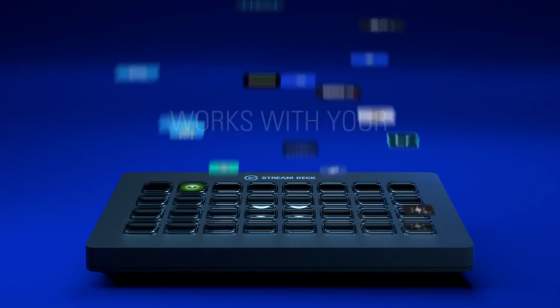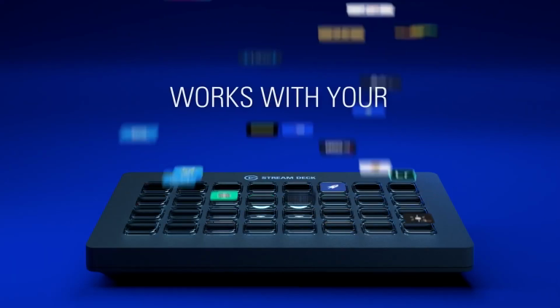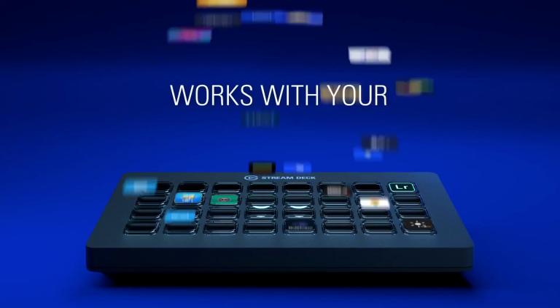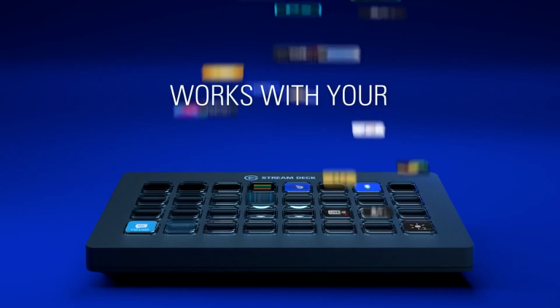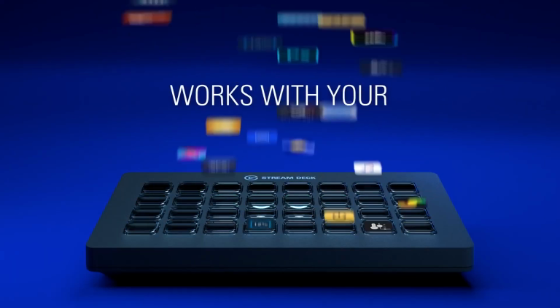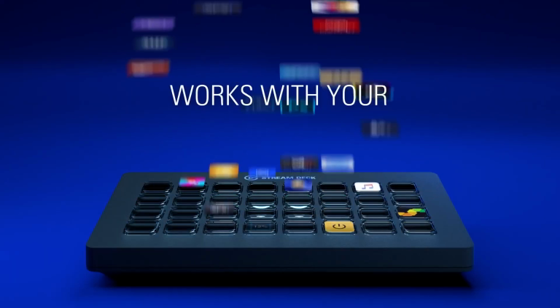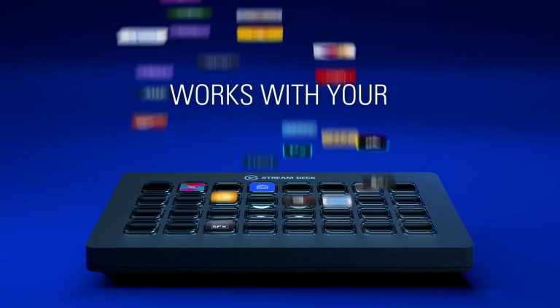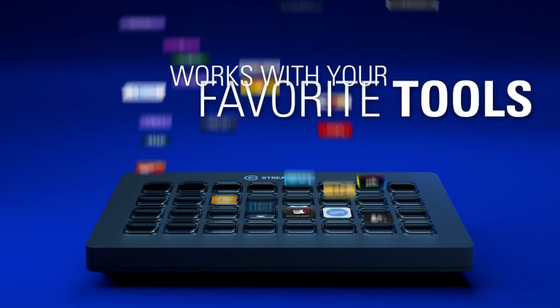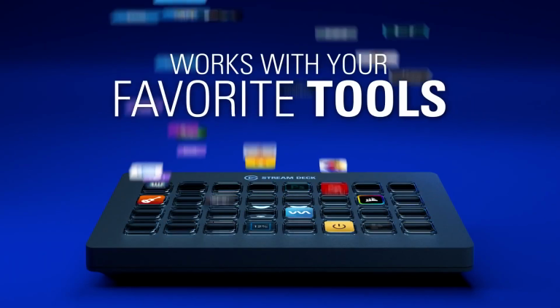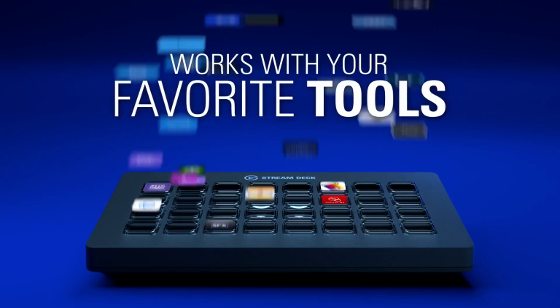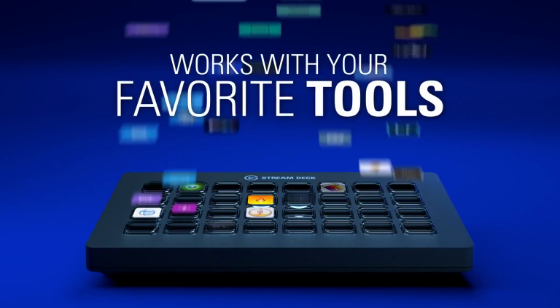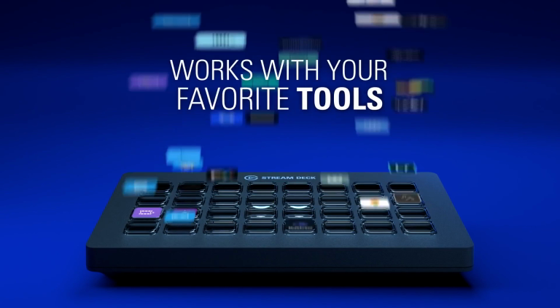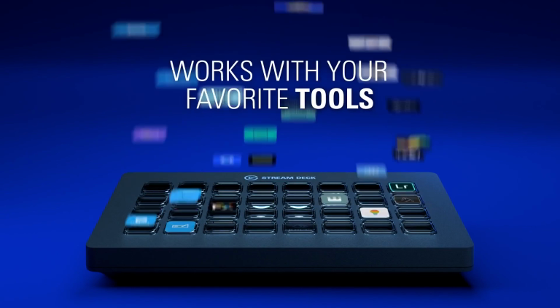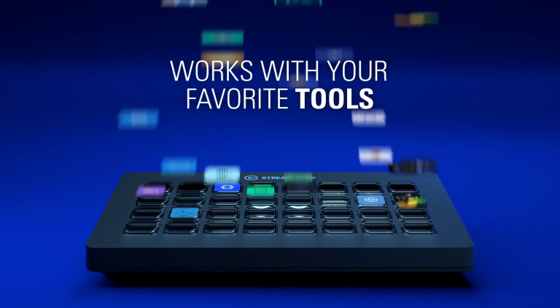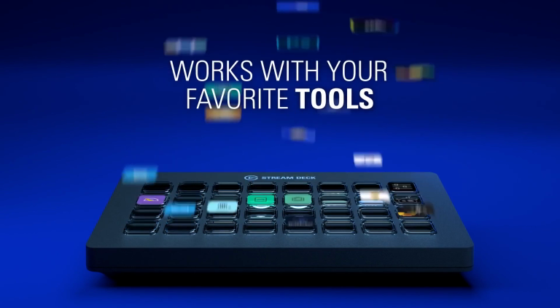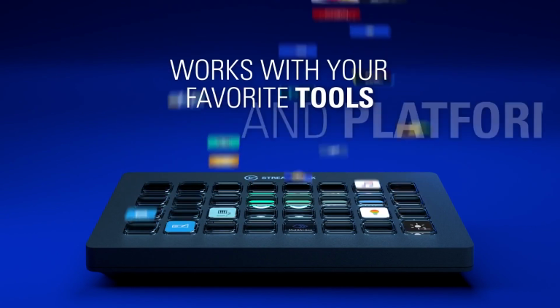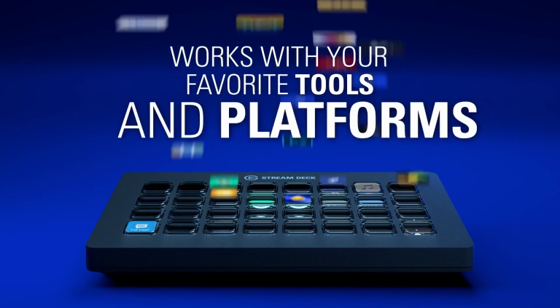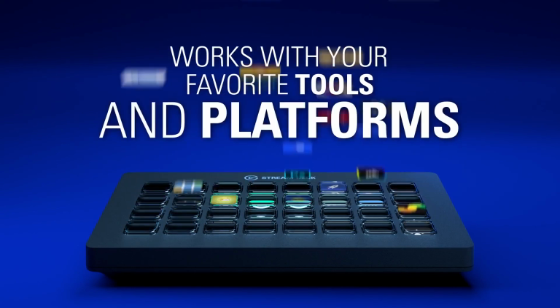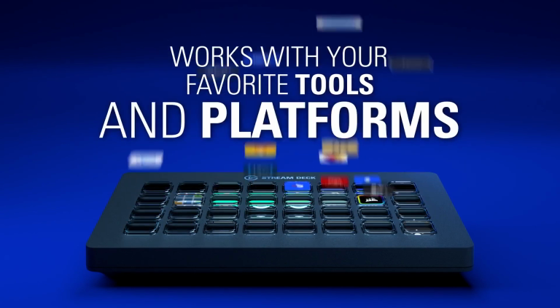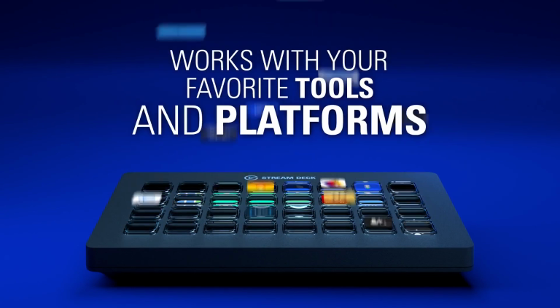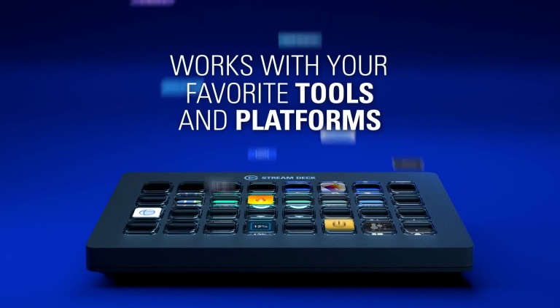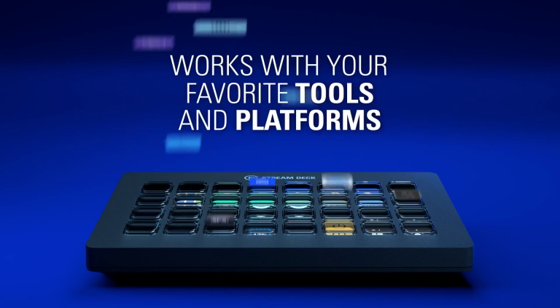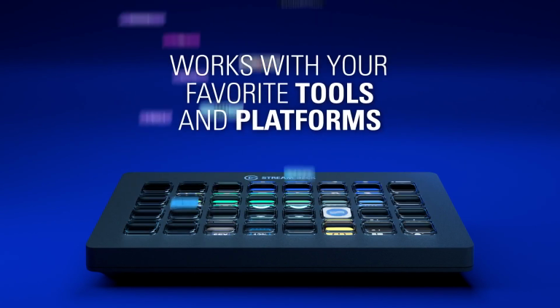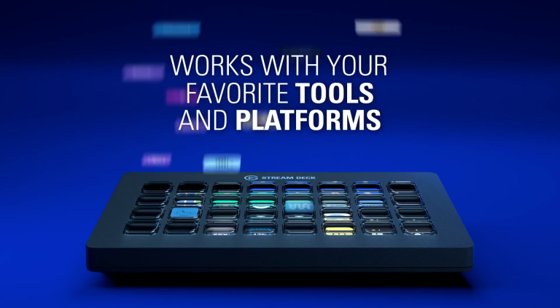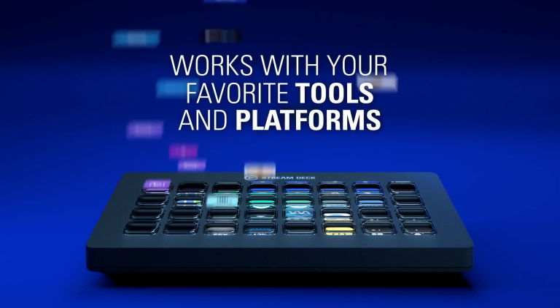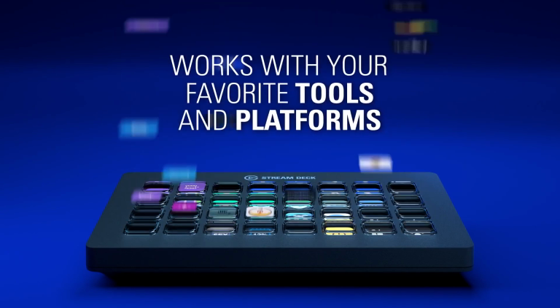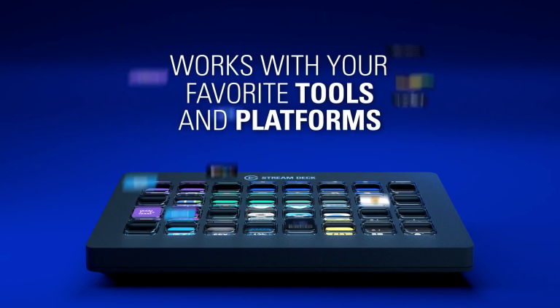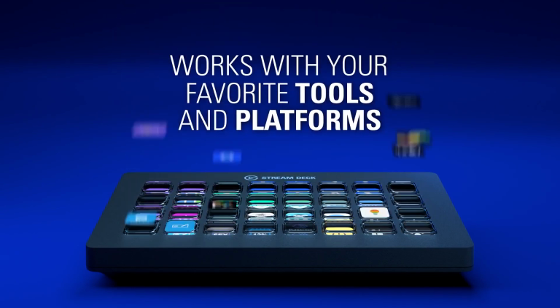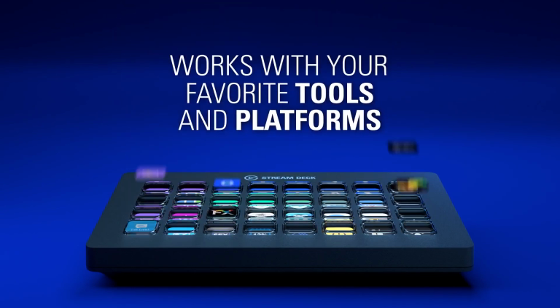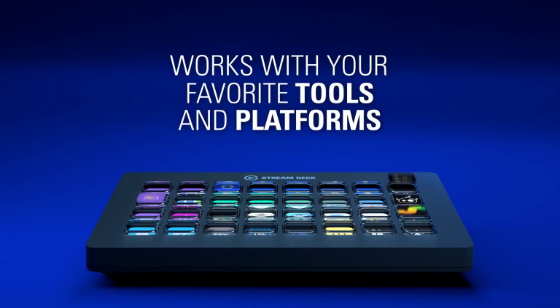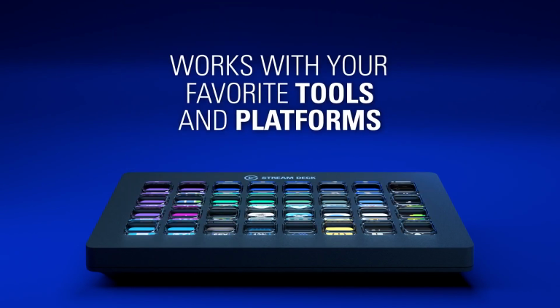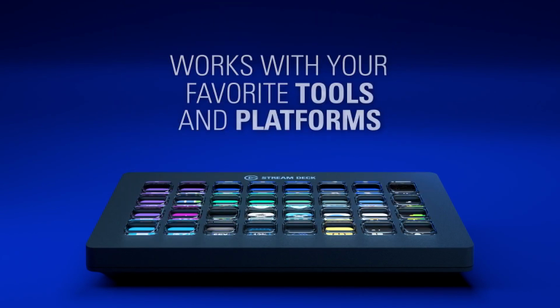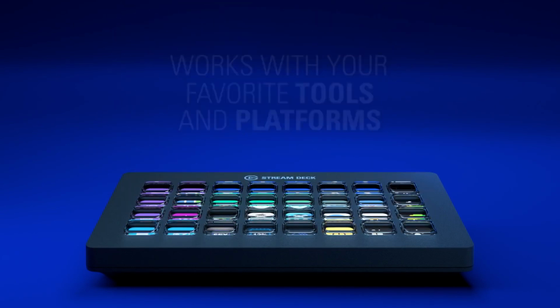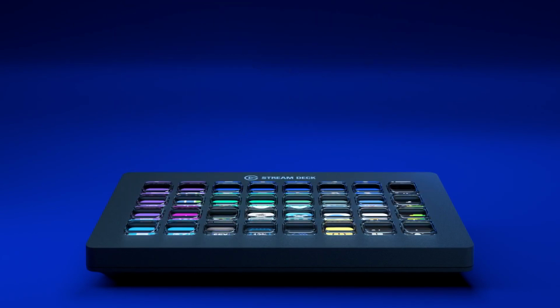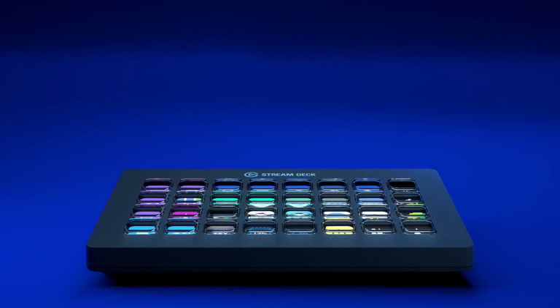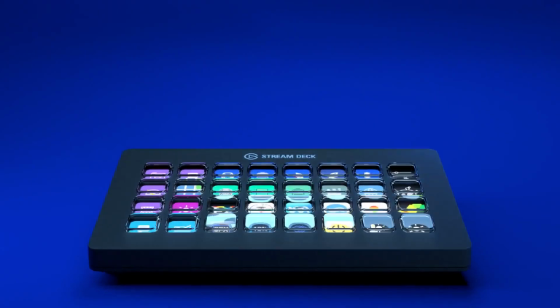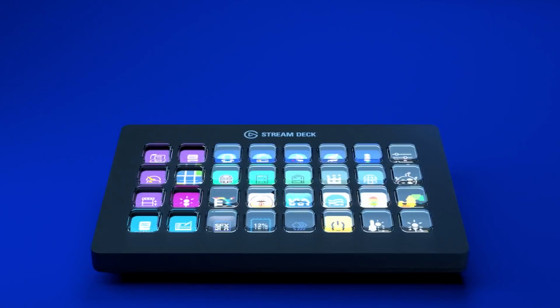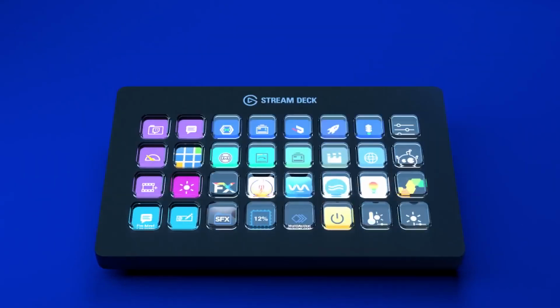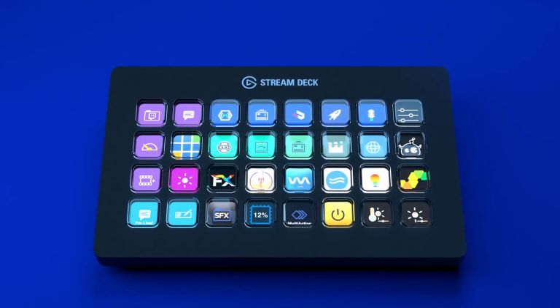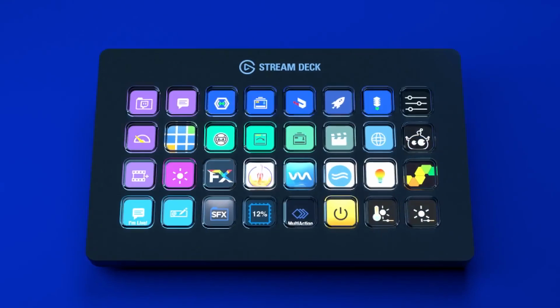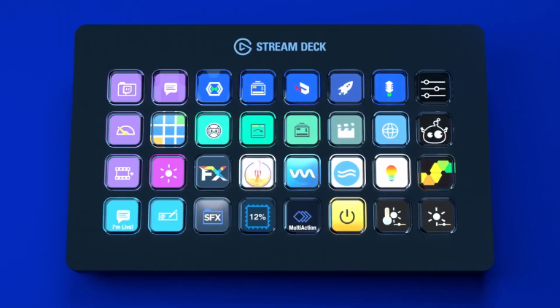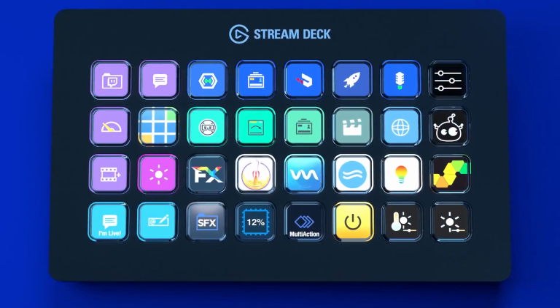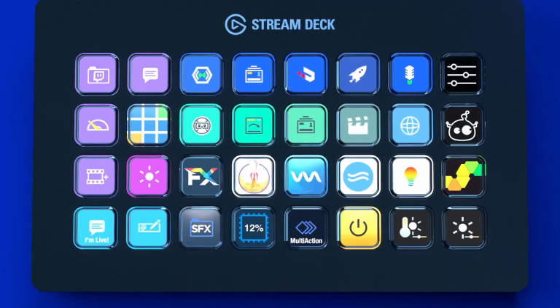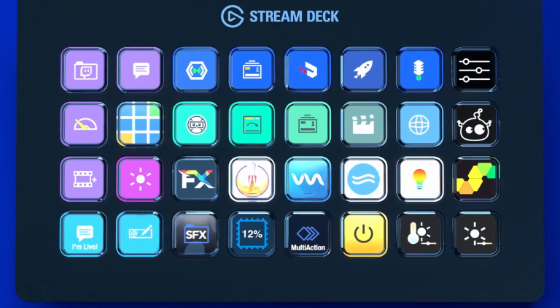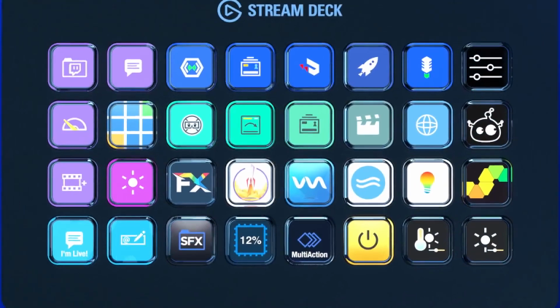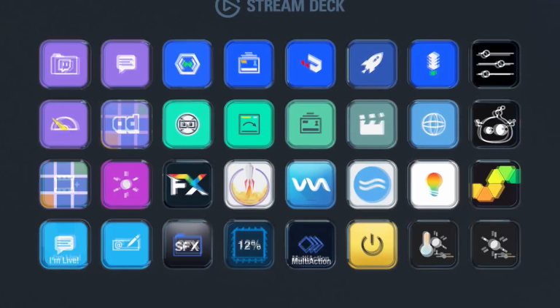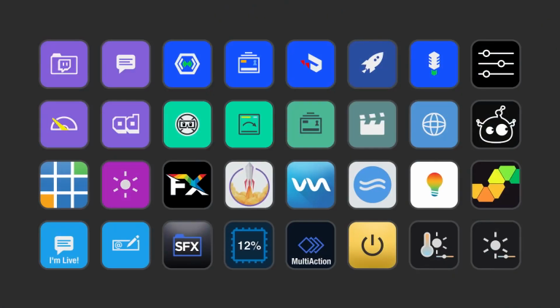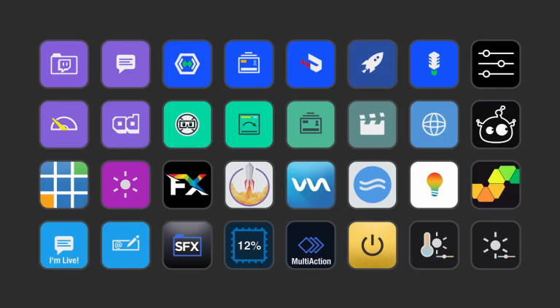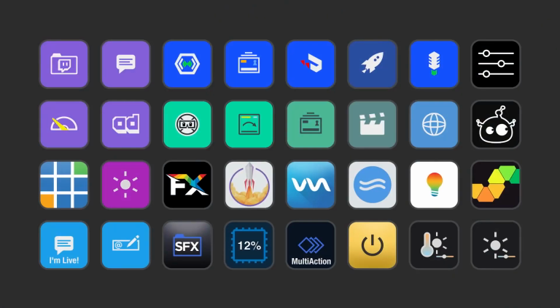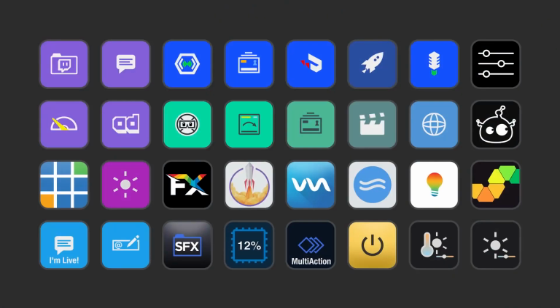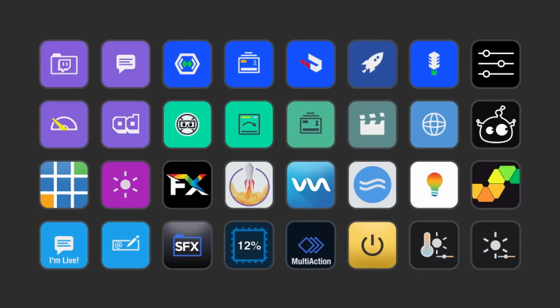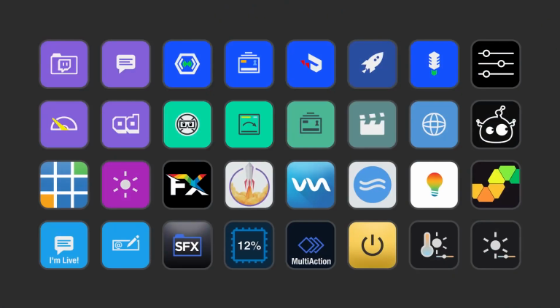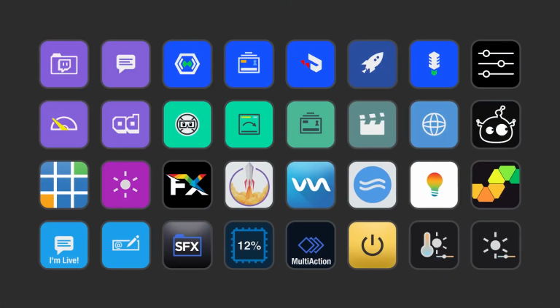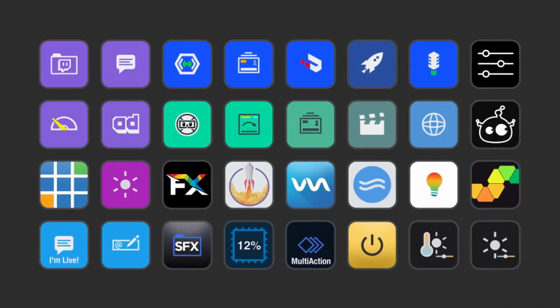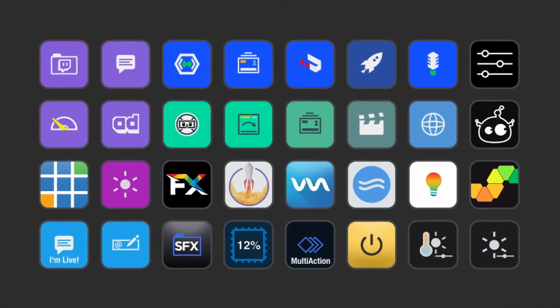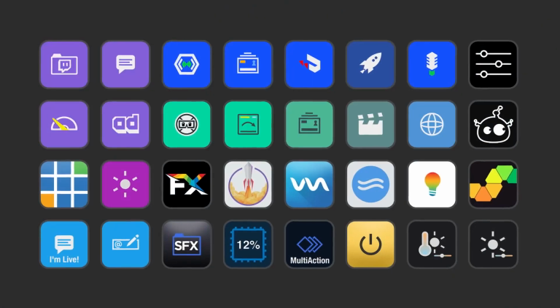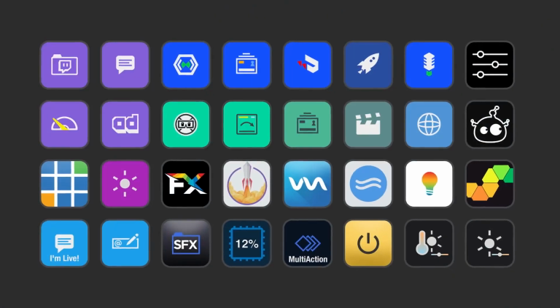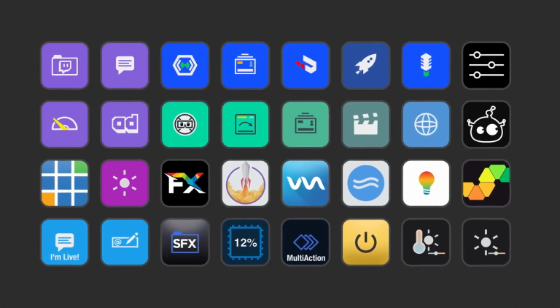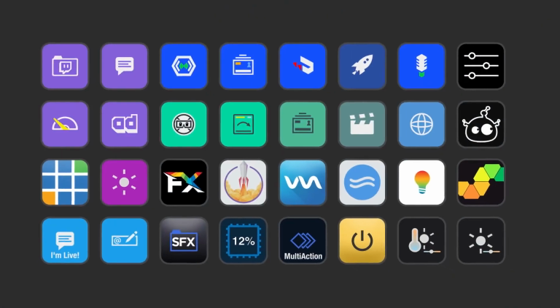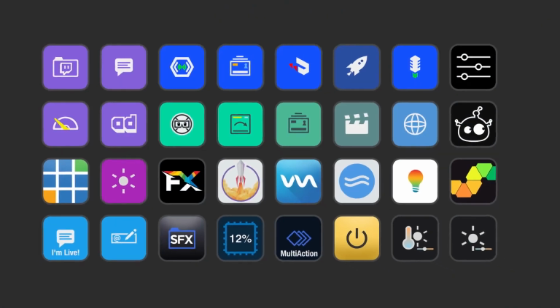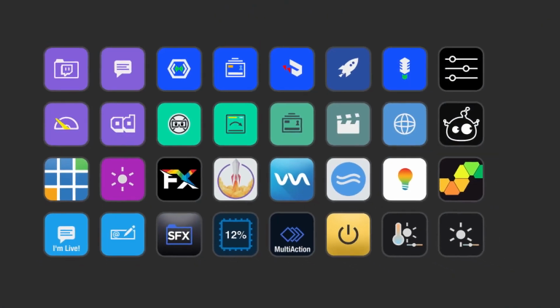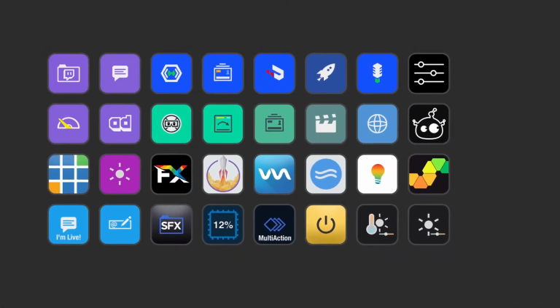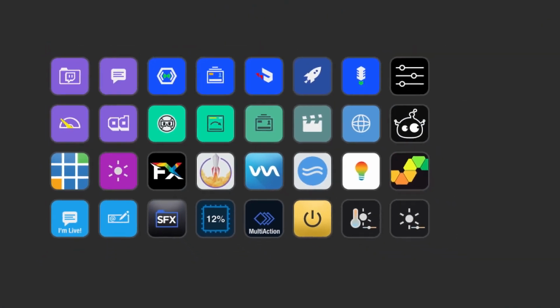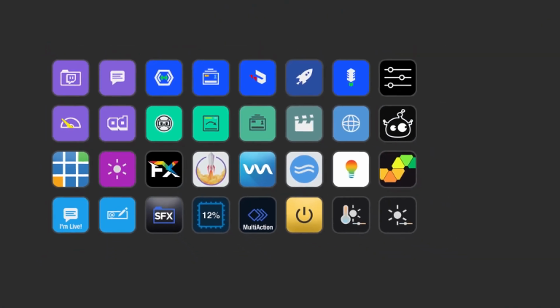Each key can be easily labelled with custom icons, so it's really easy to know which action you're pressing.